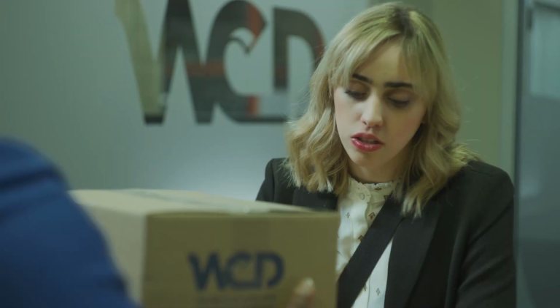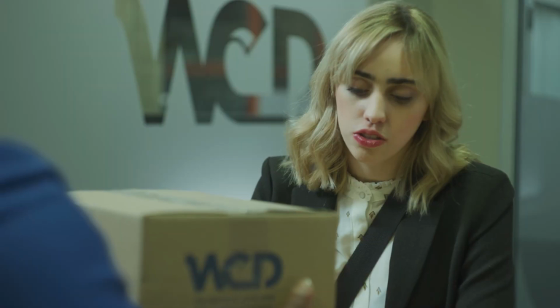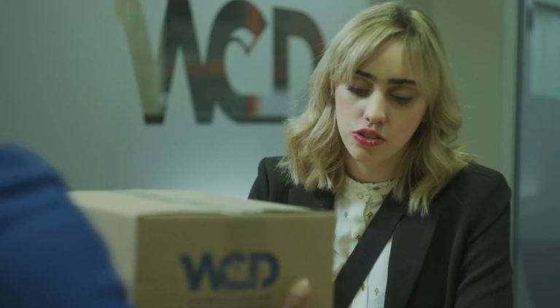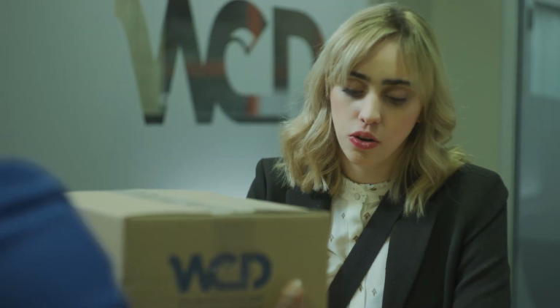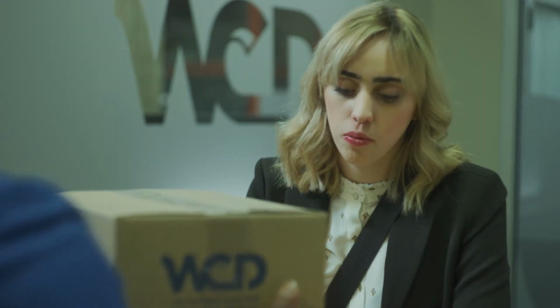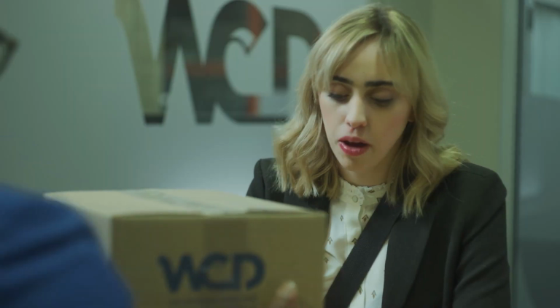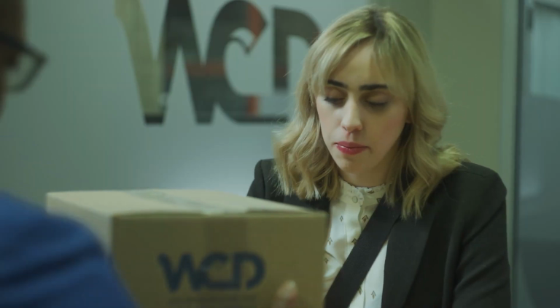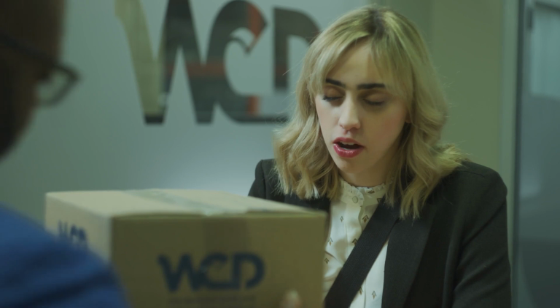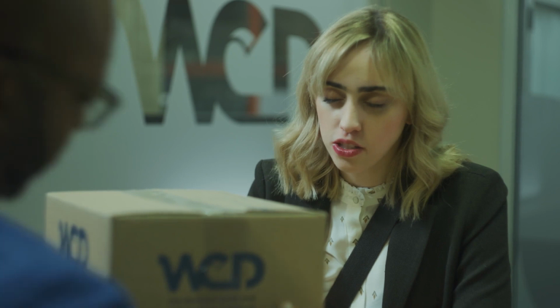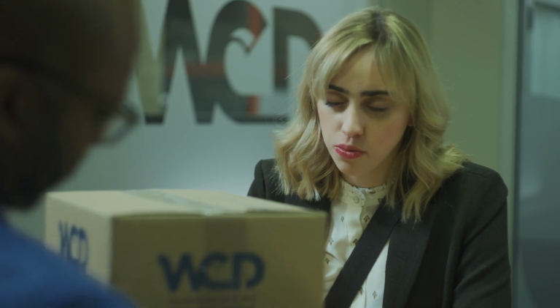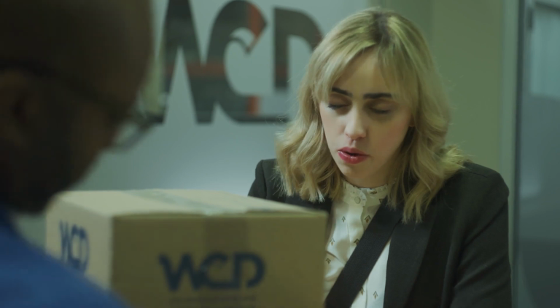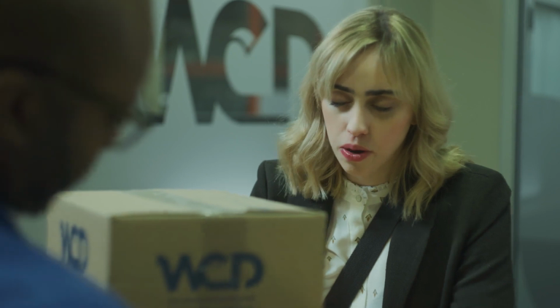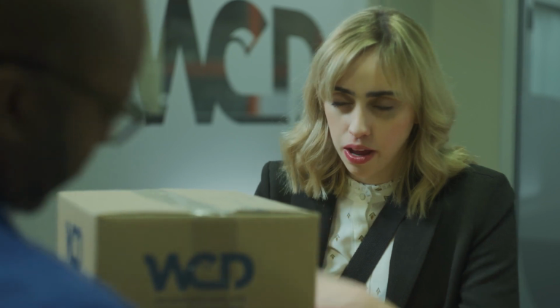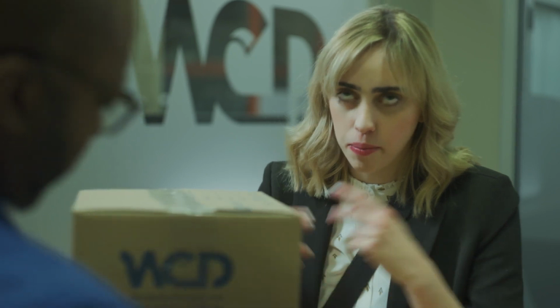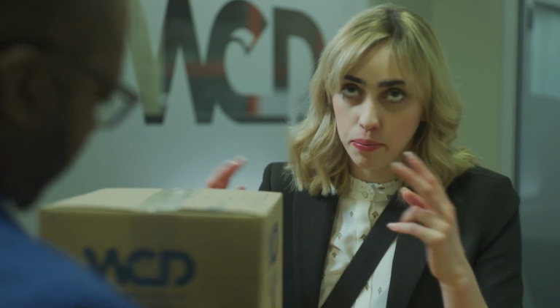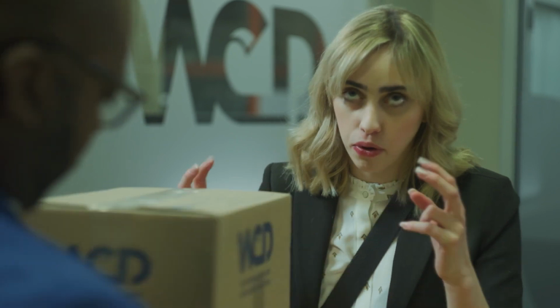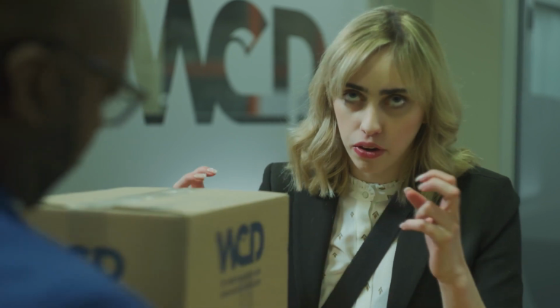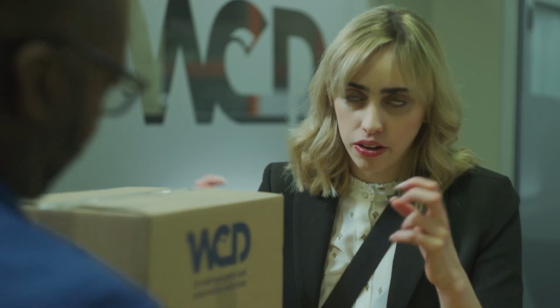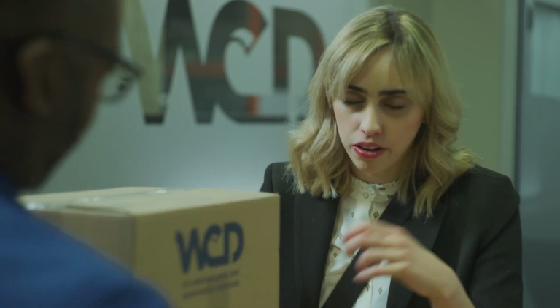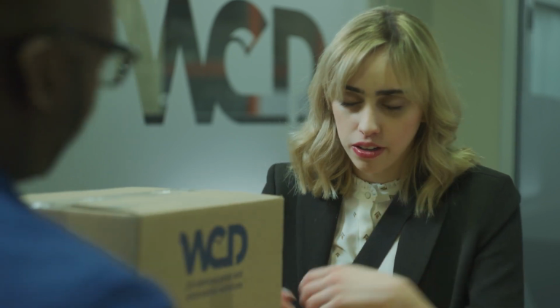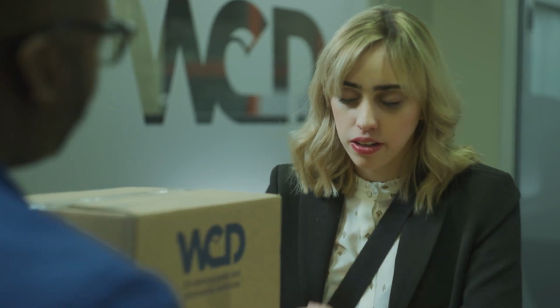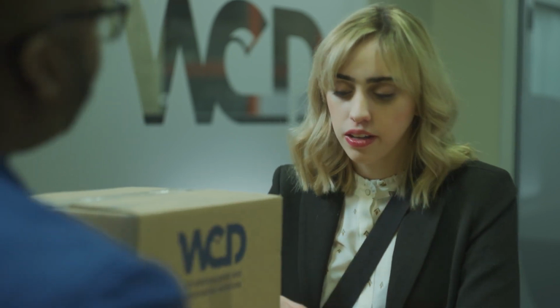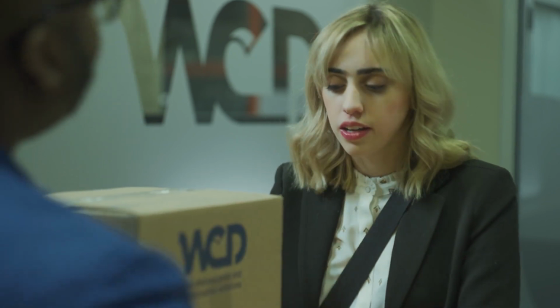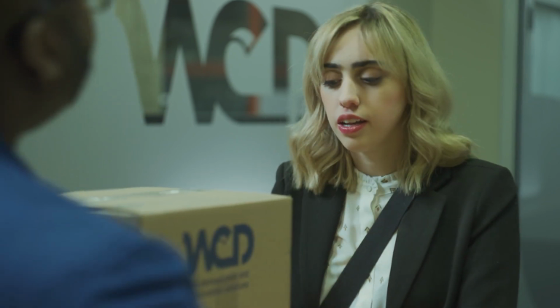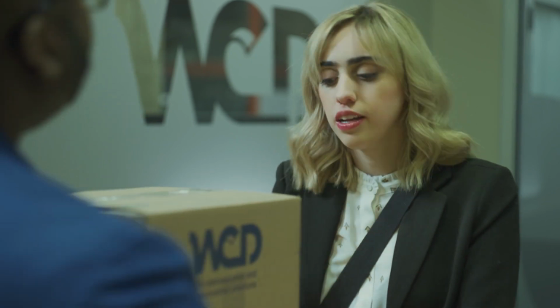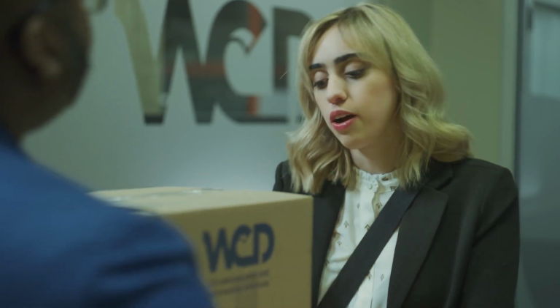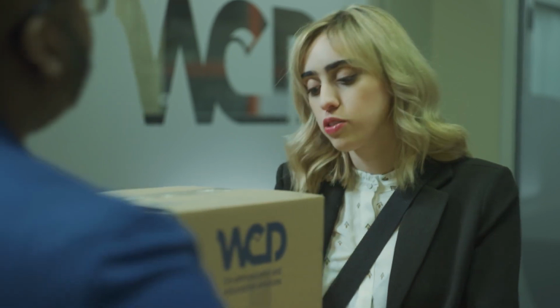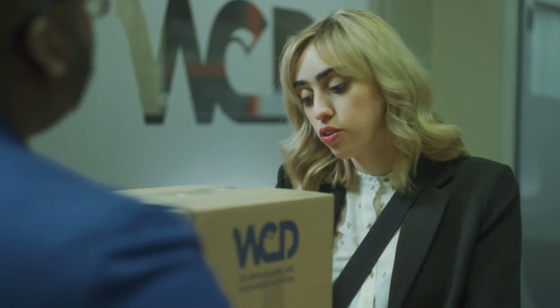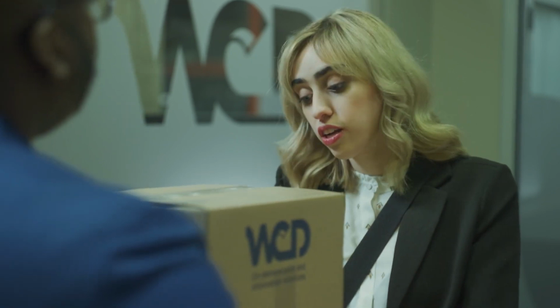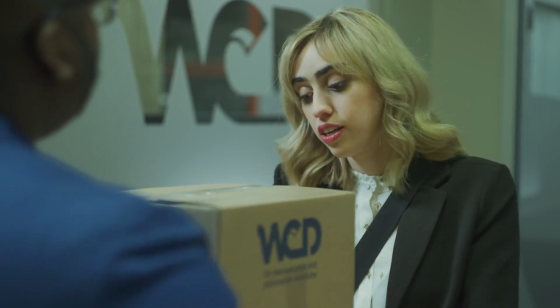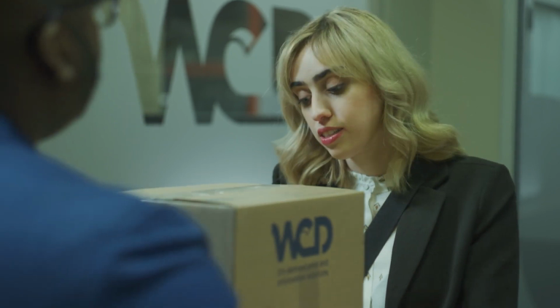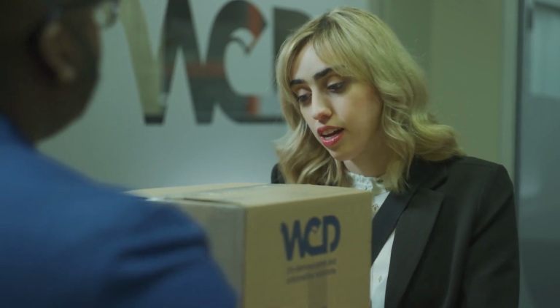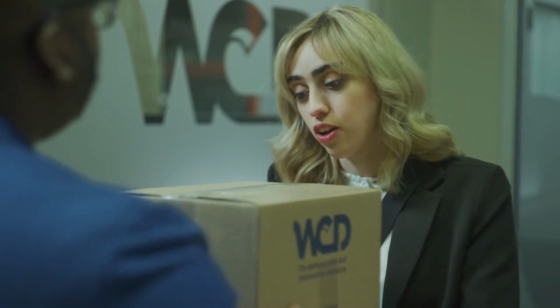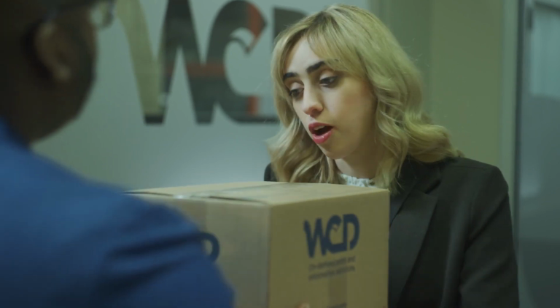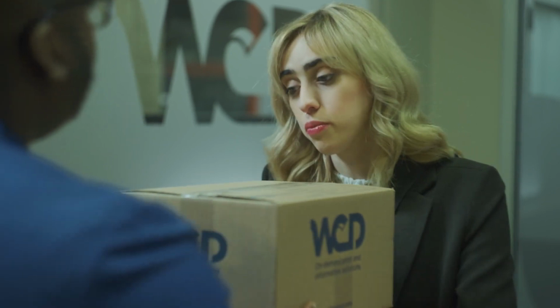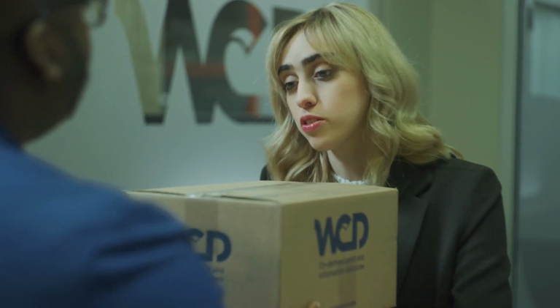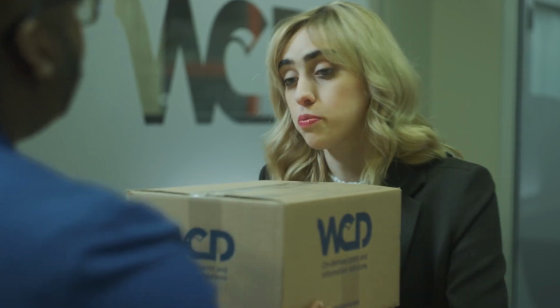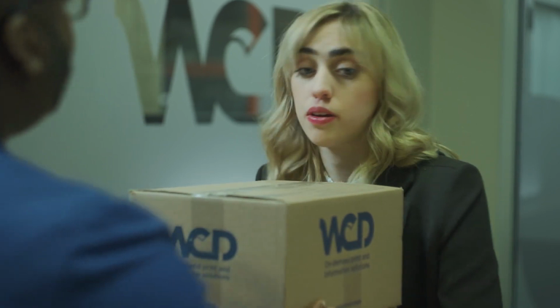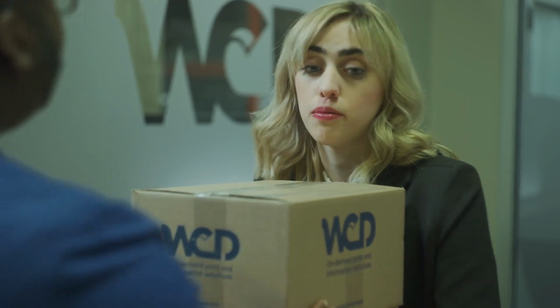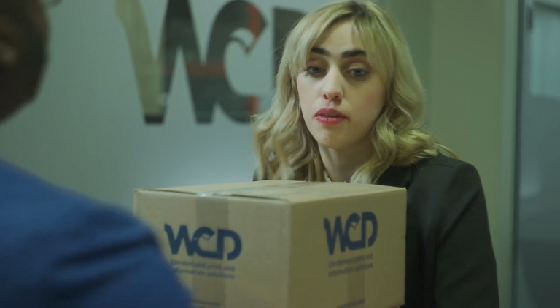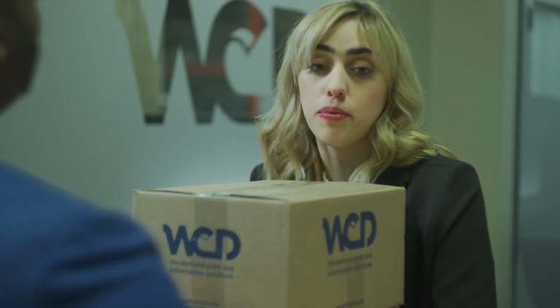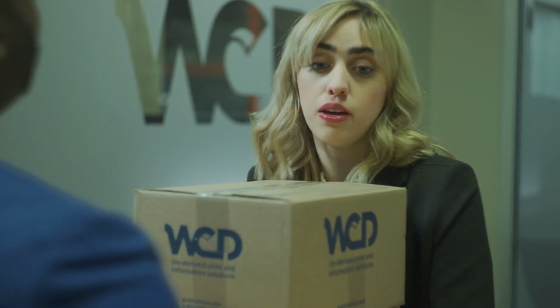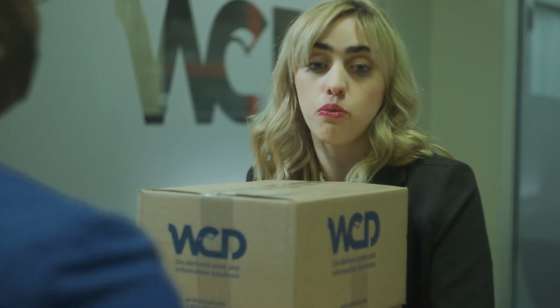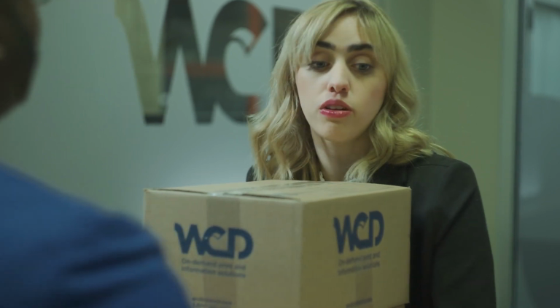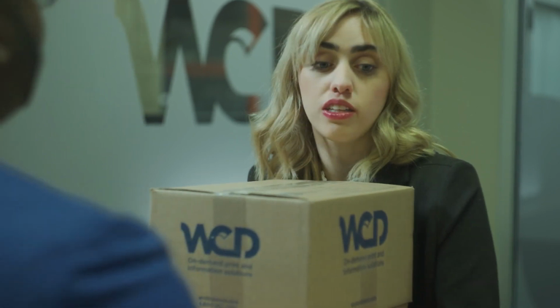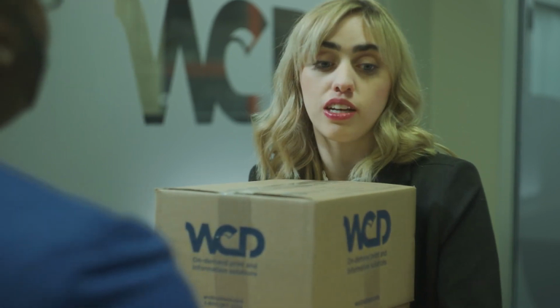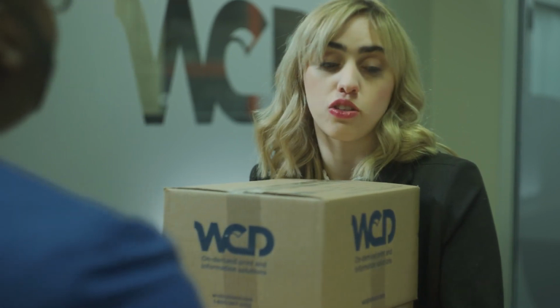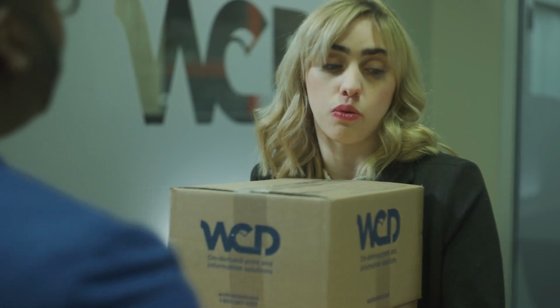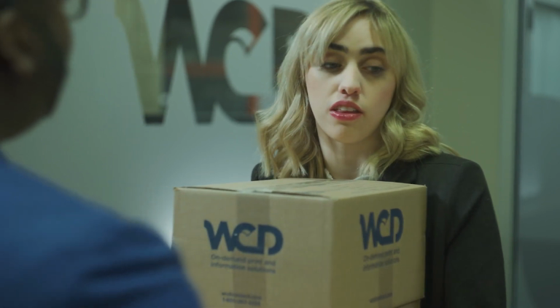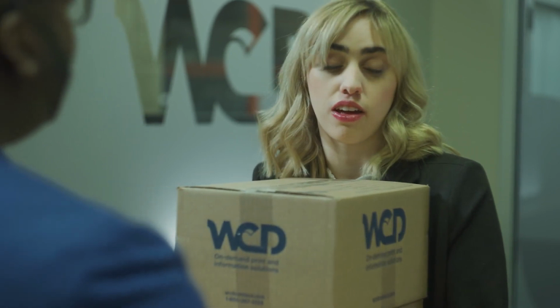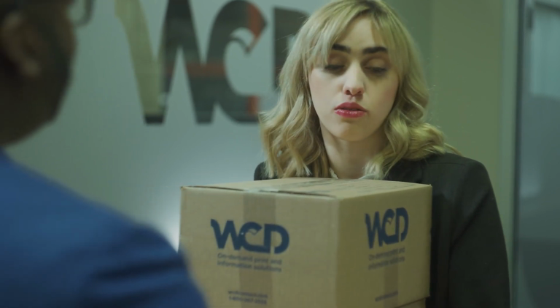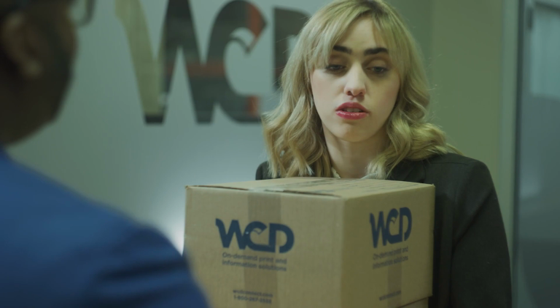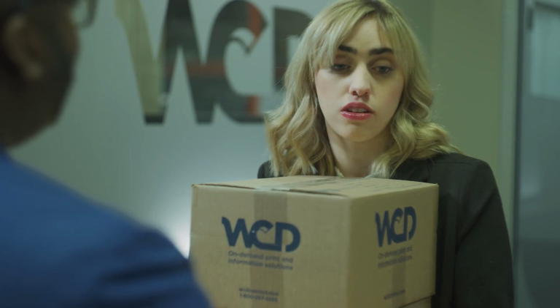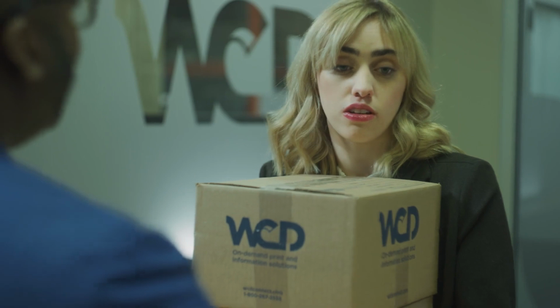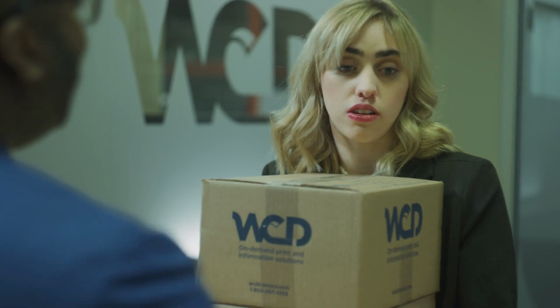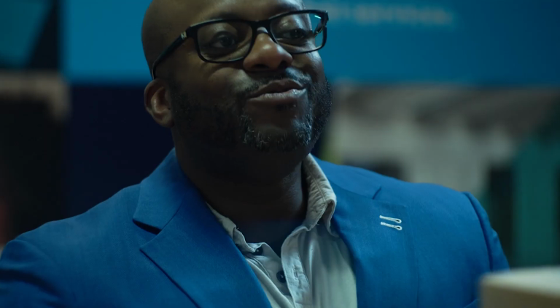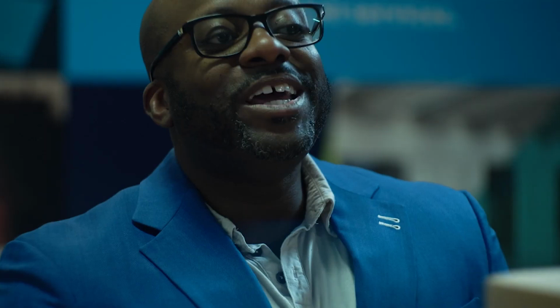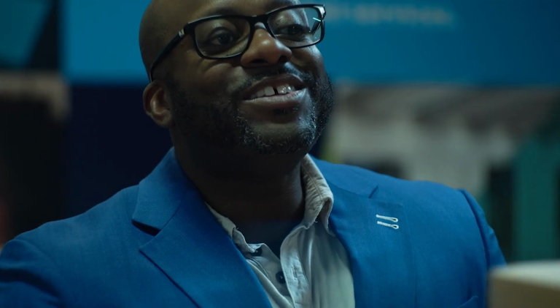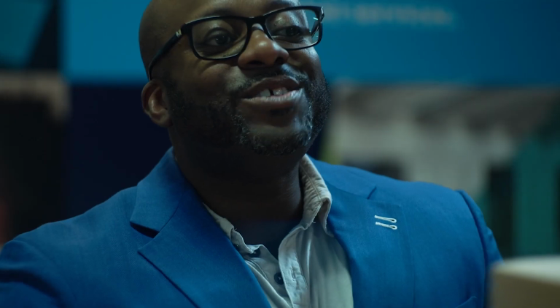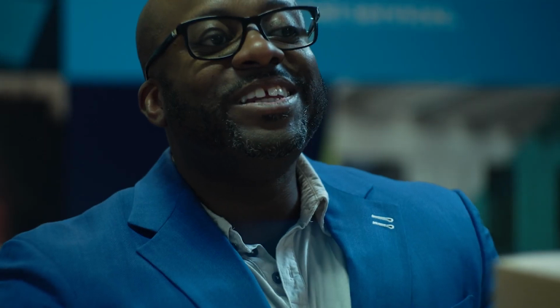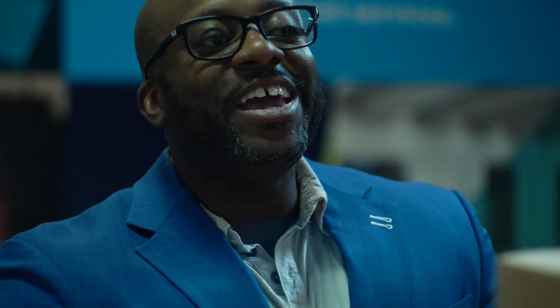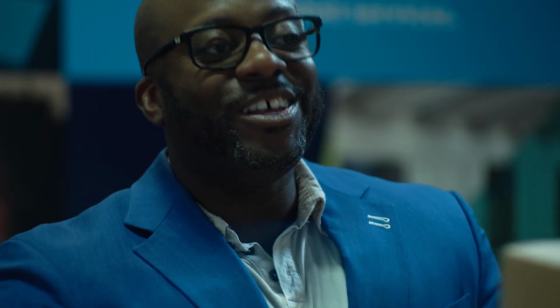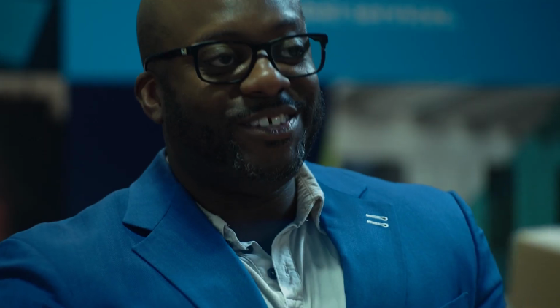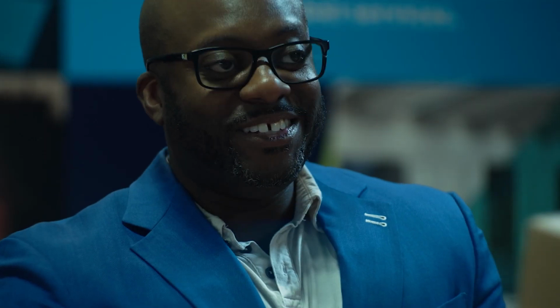So my boss wrote a book, and now he's only going to need 10 copies, but maybe he will need 20,000. Yes and yes.